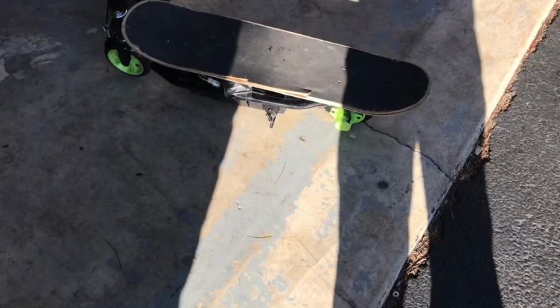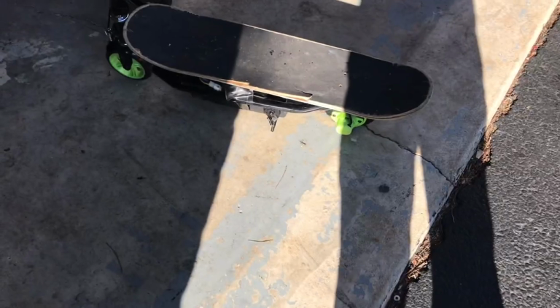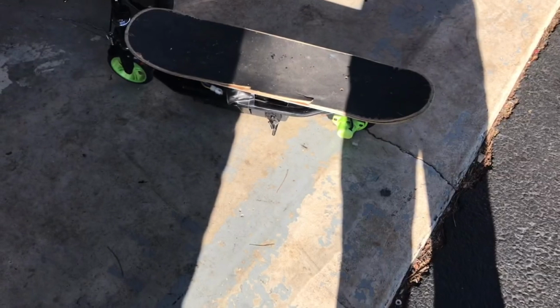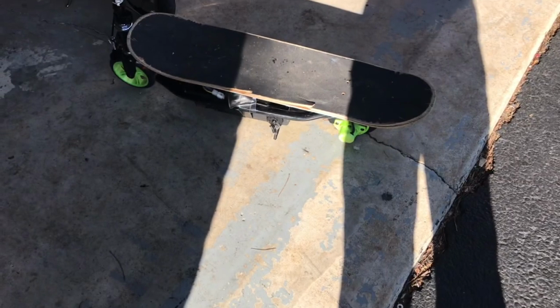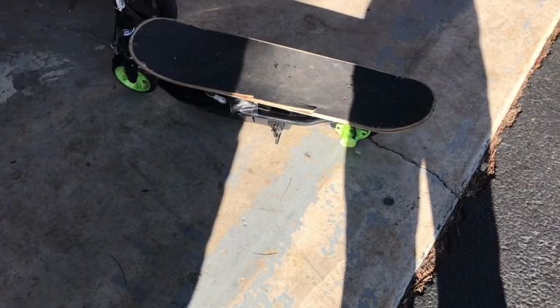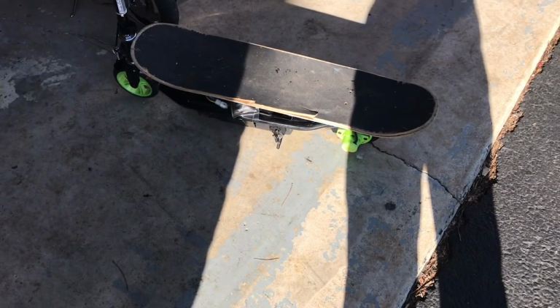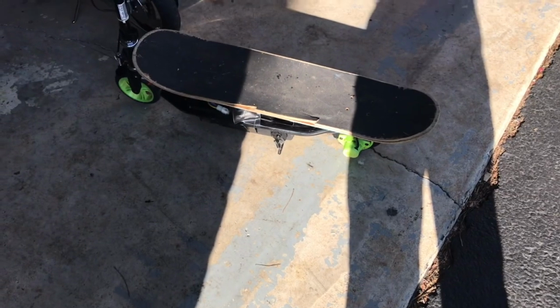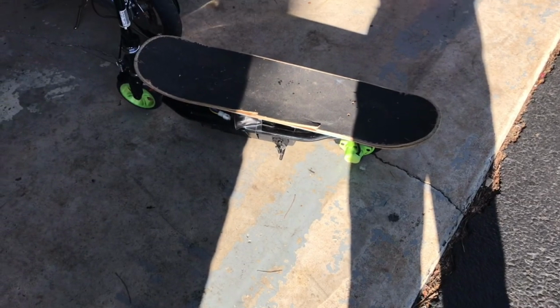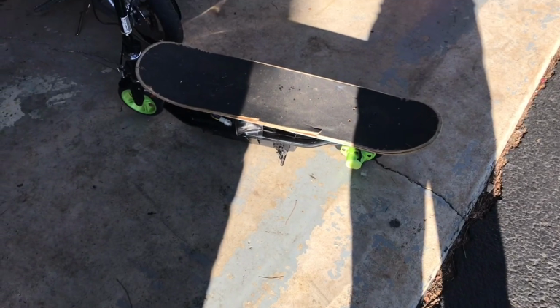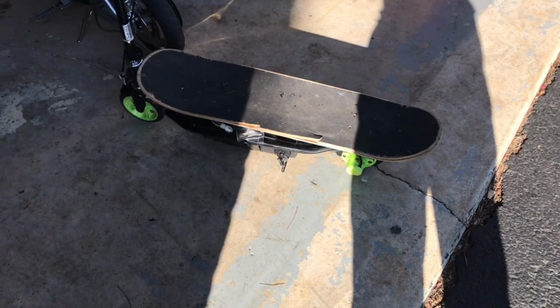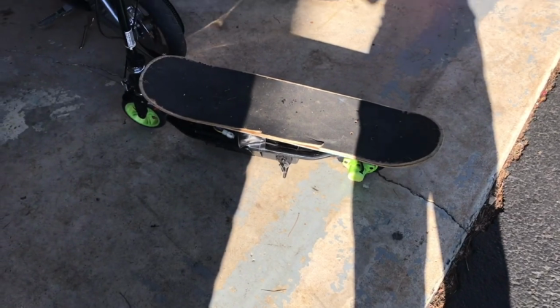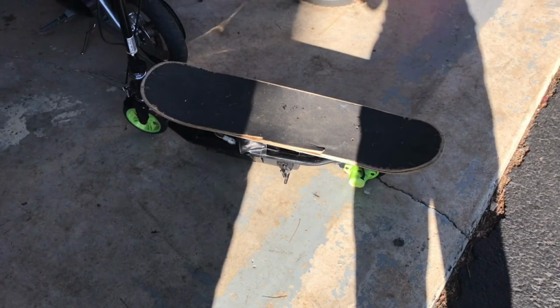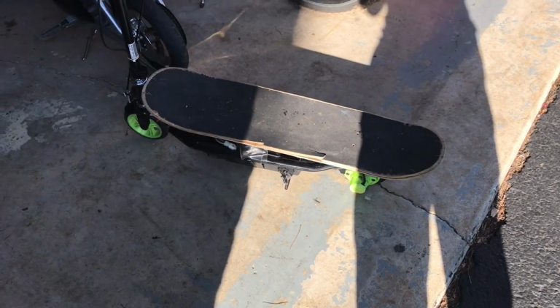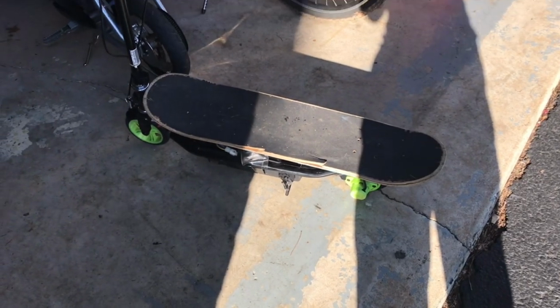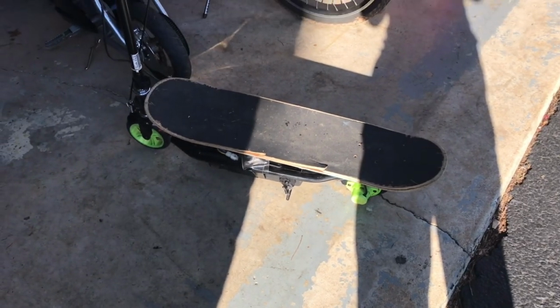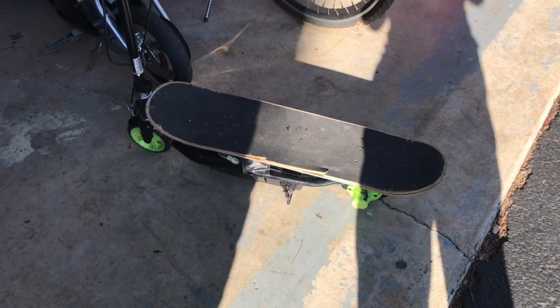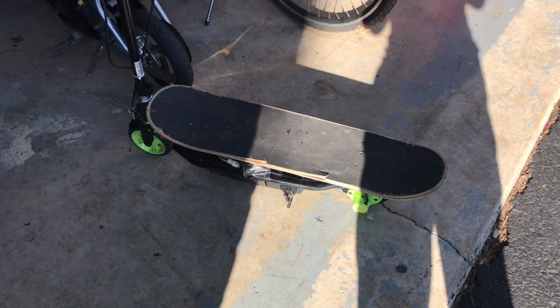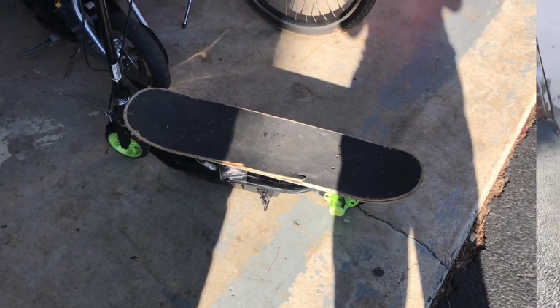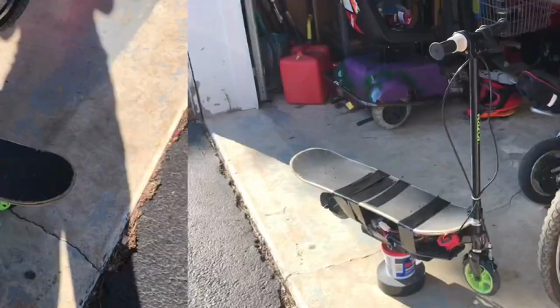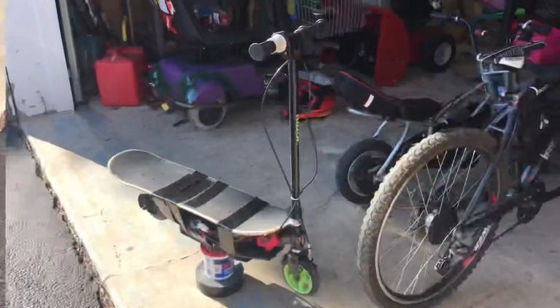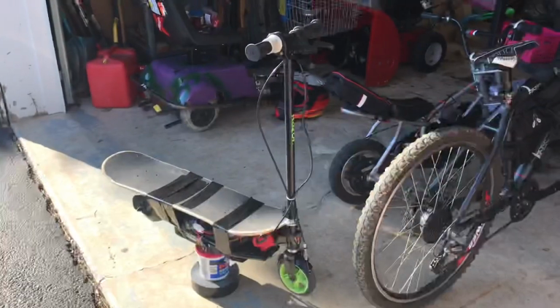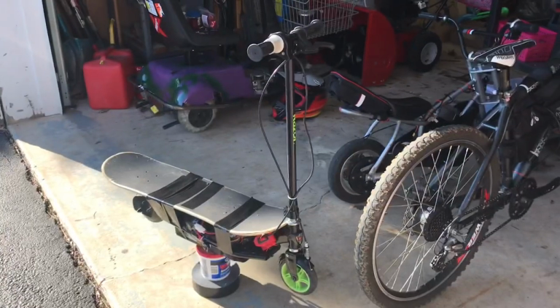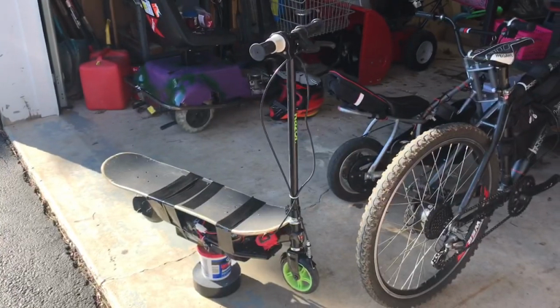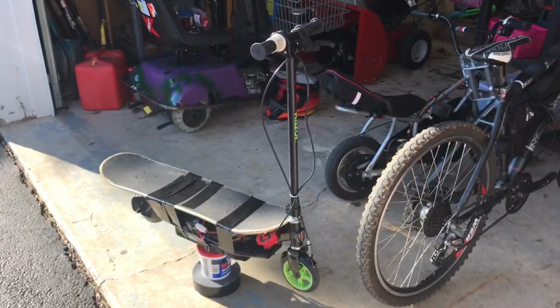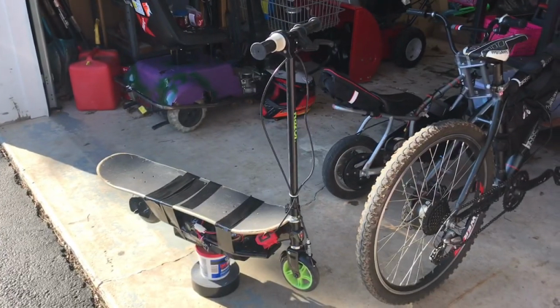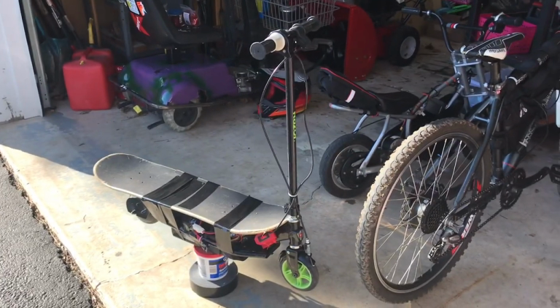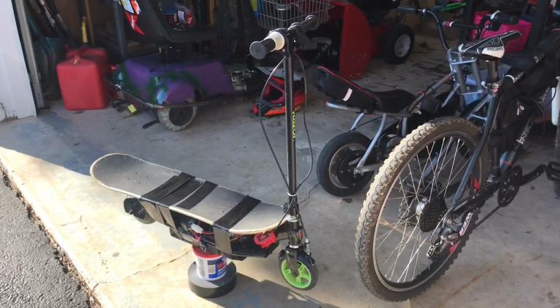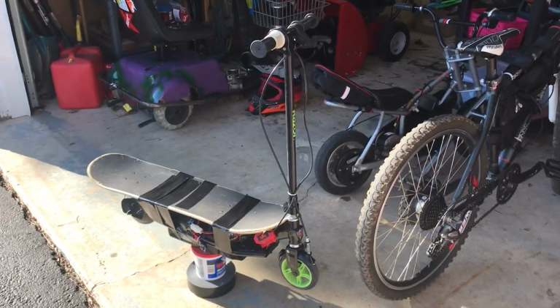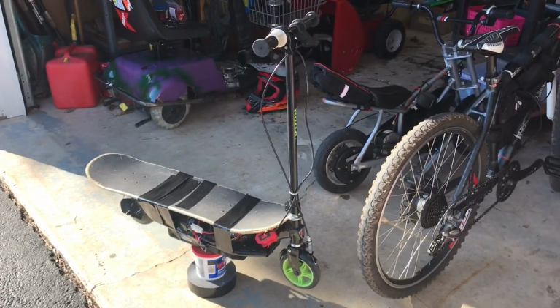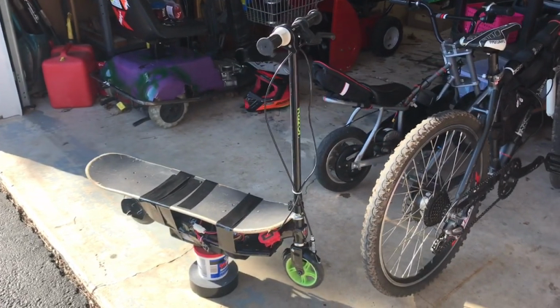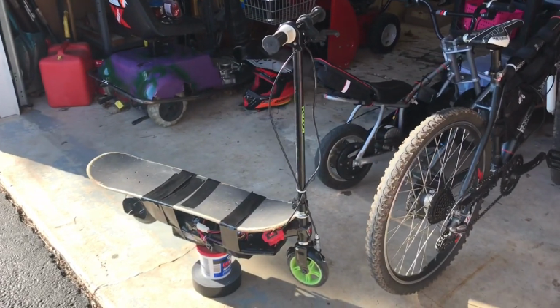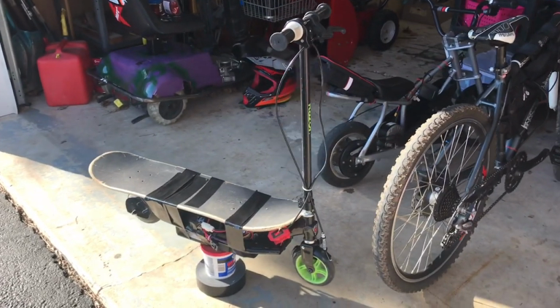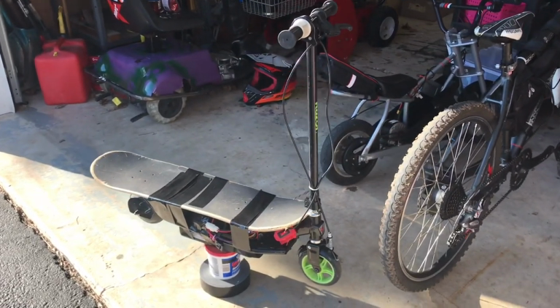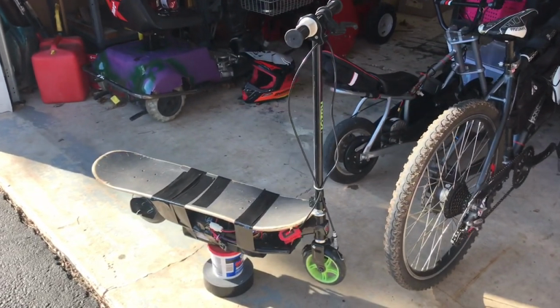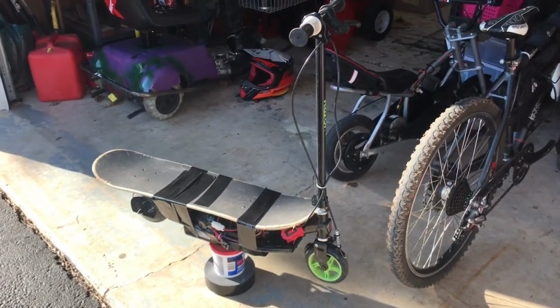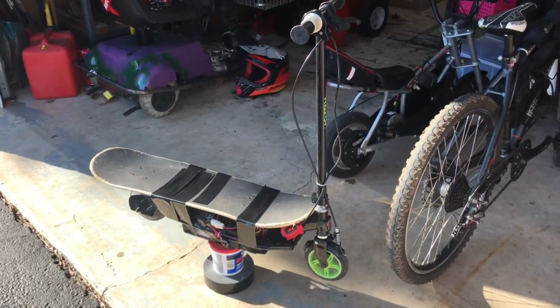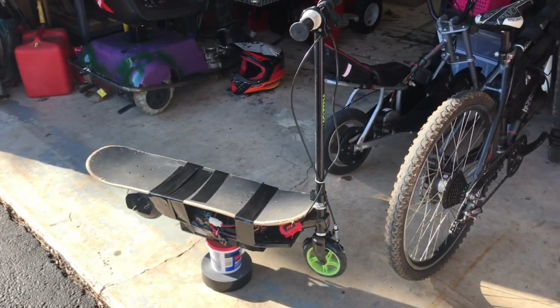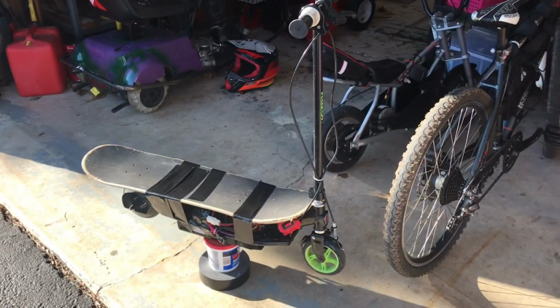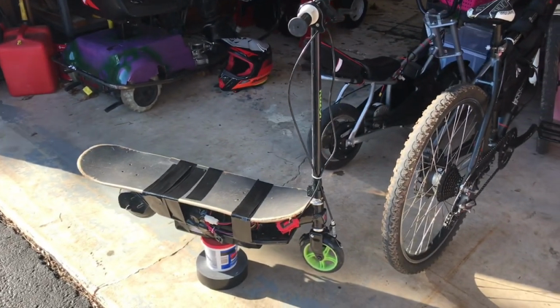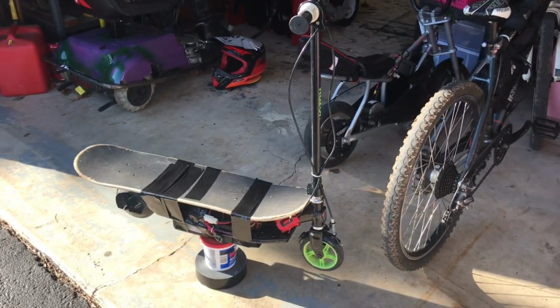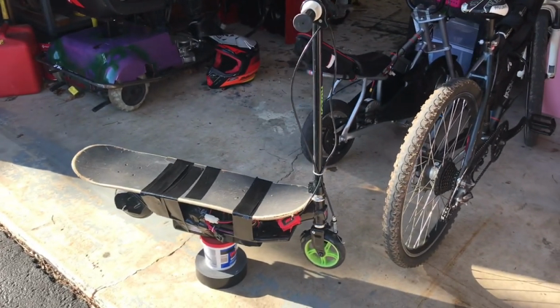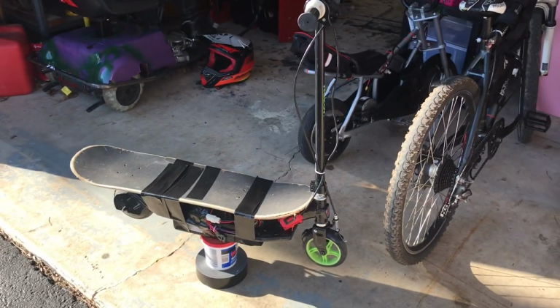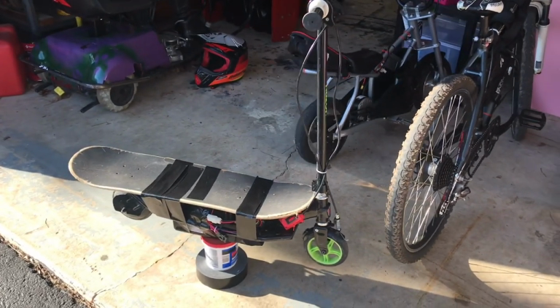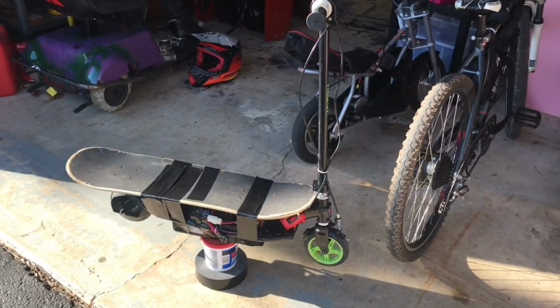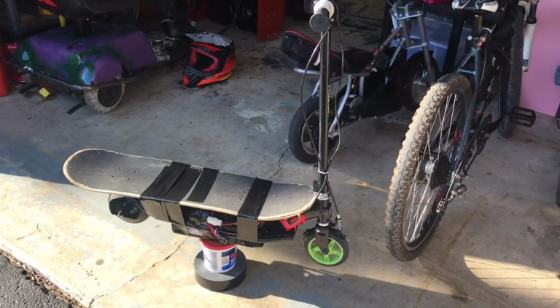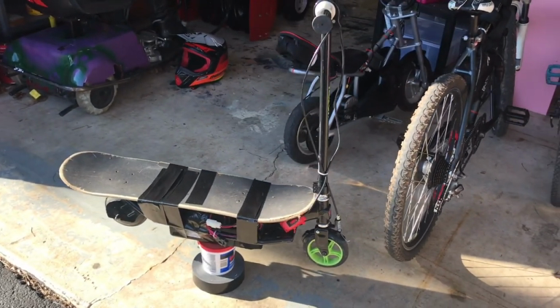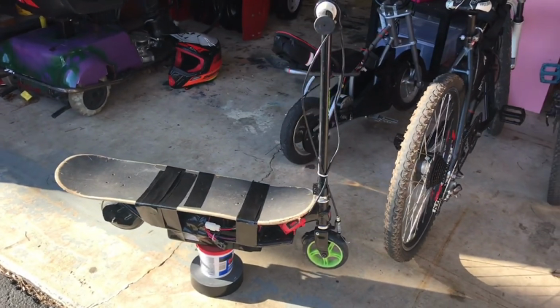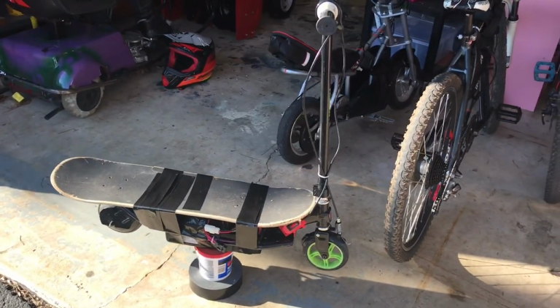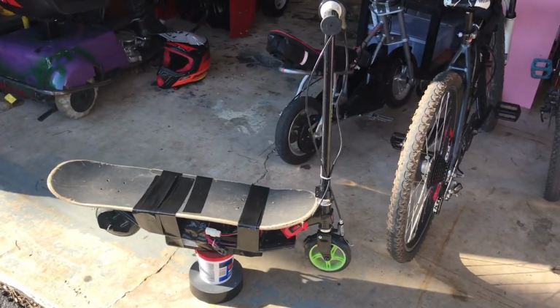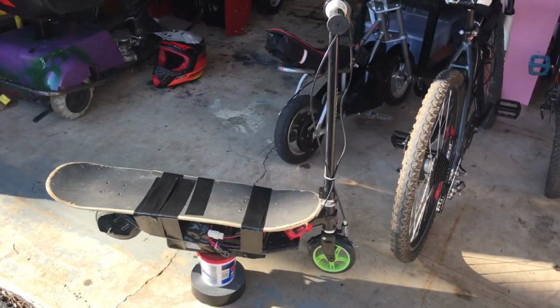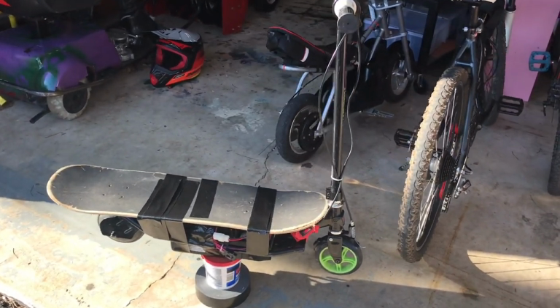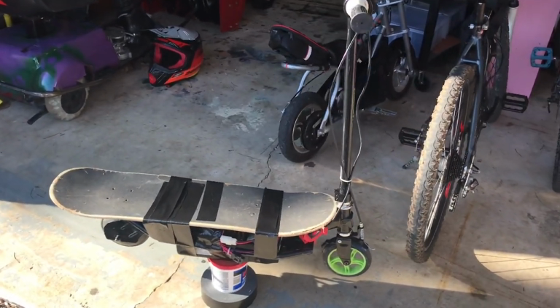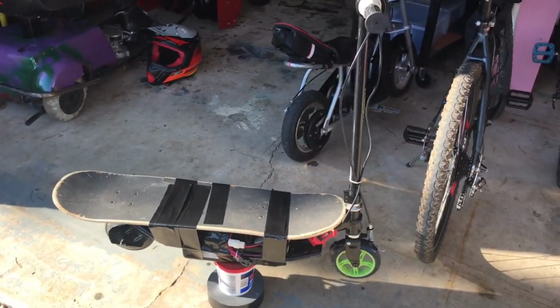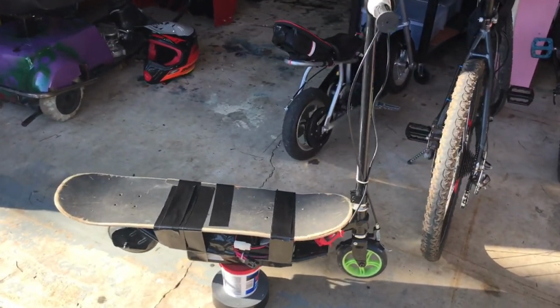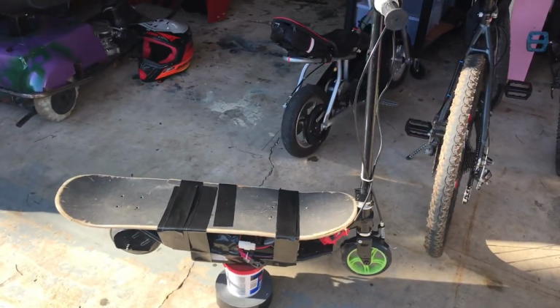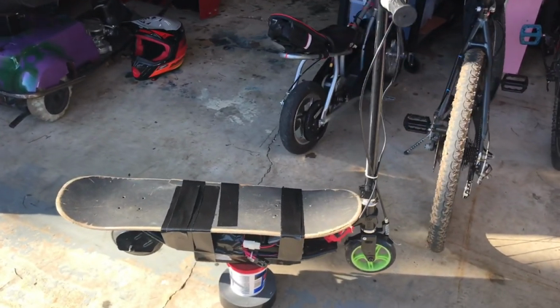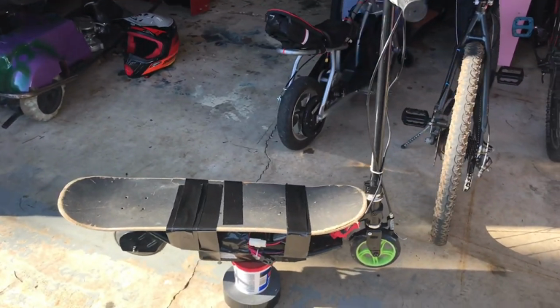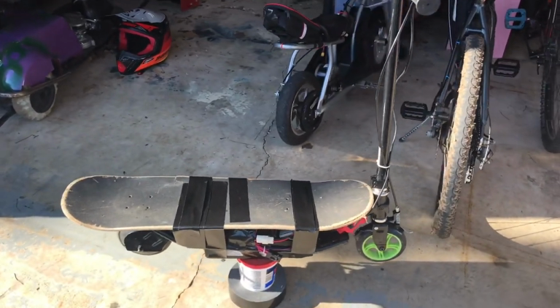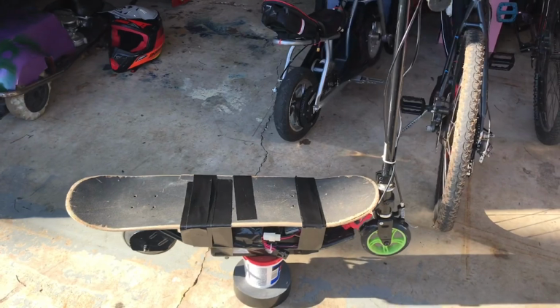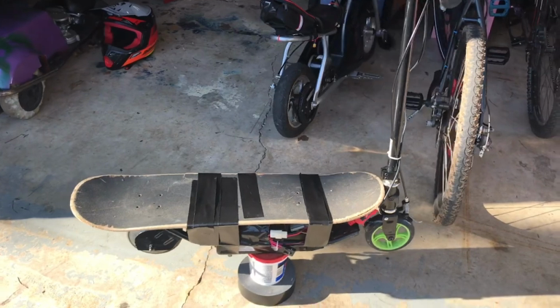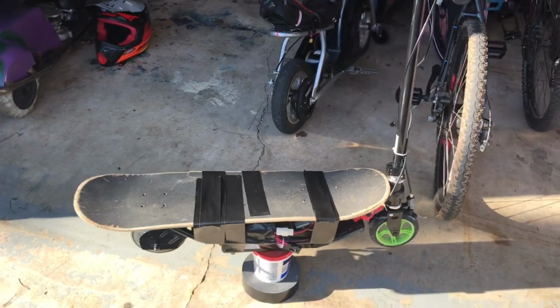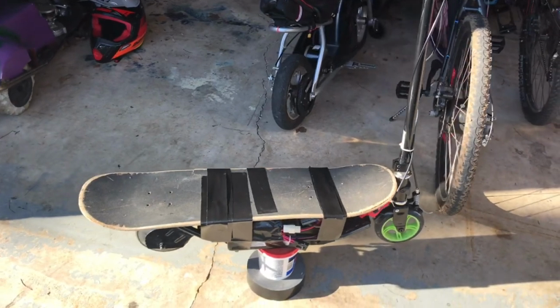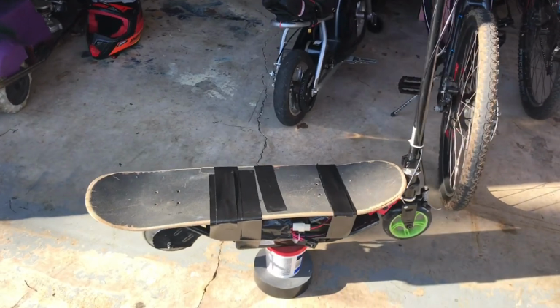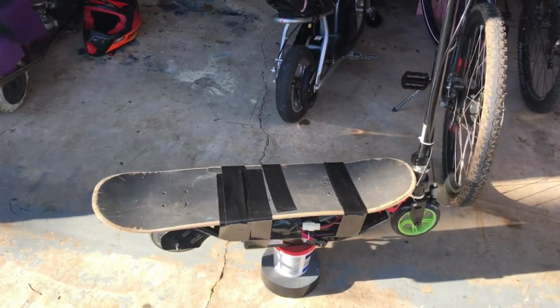I finally came up with a plan. I literally just taped a skateboard on top of the batteries. I hate the fact that it doesn't even look that bad.